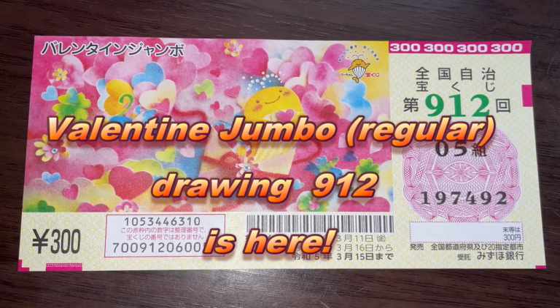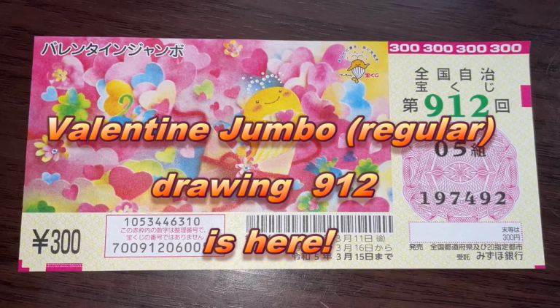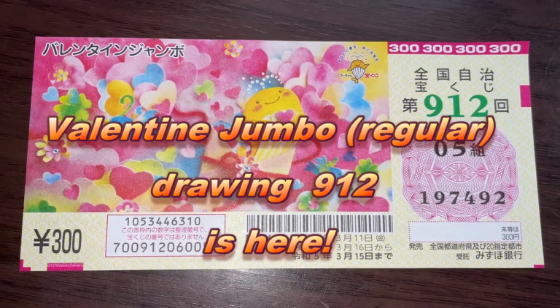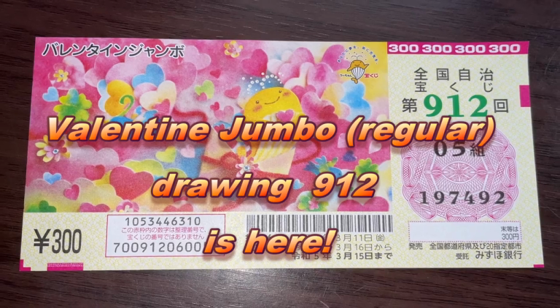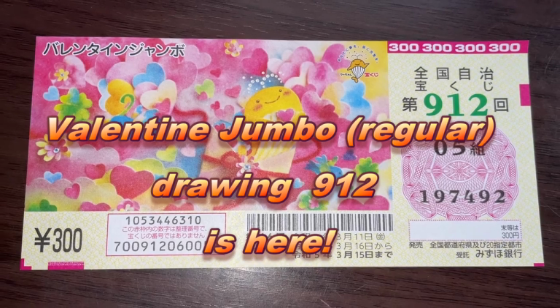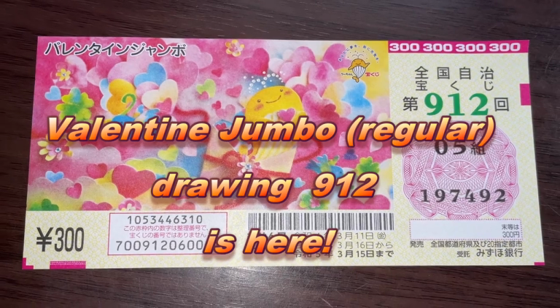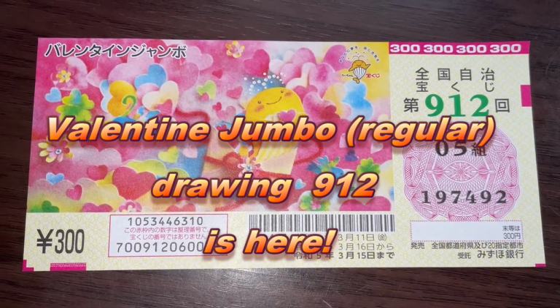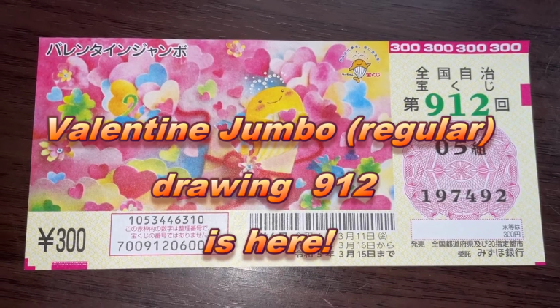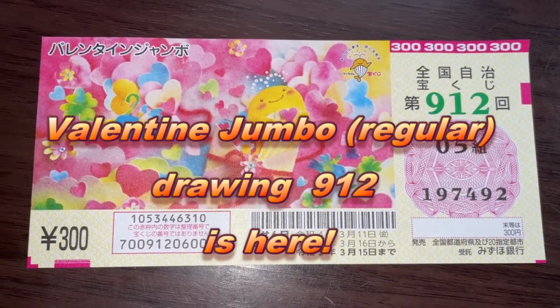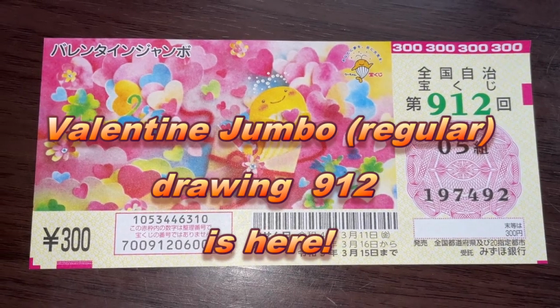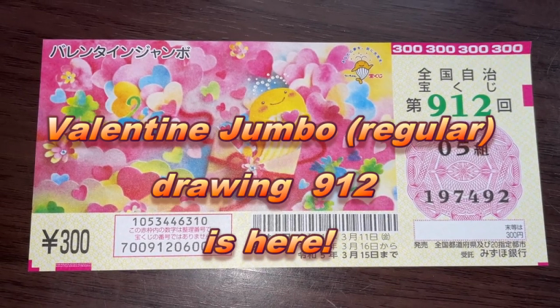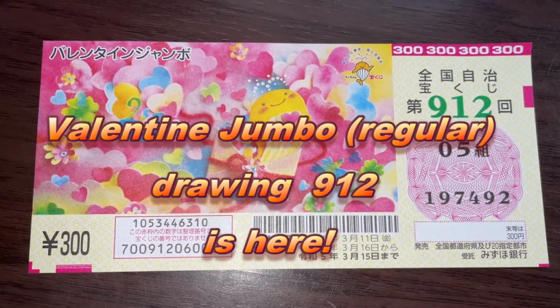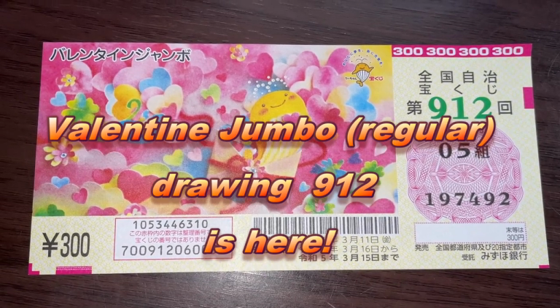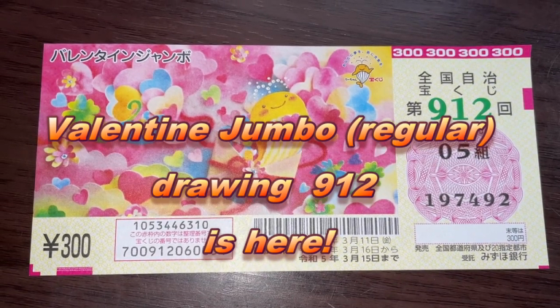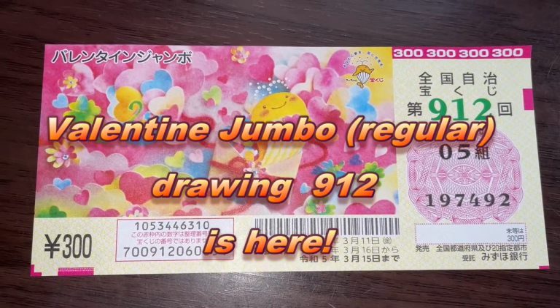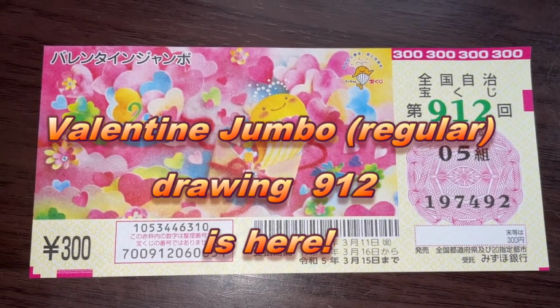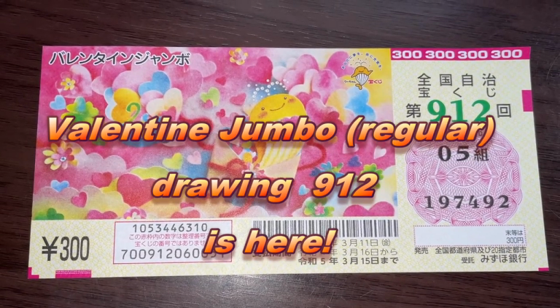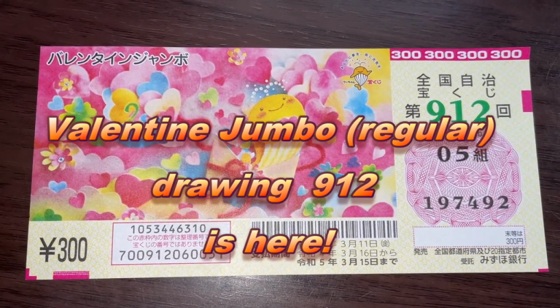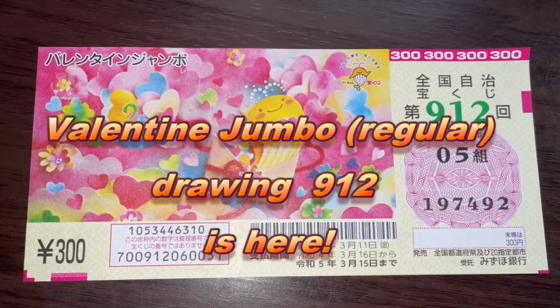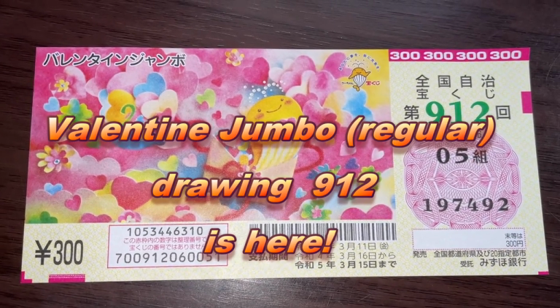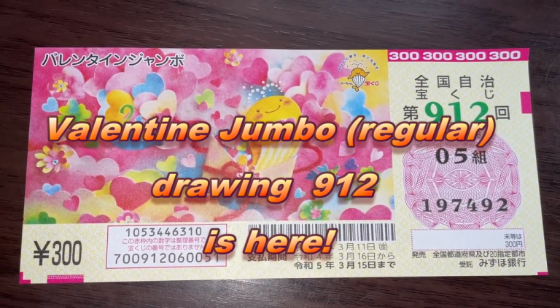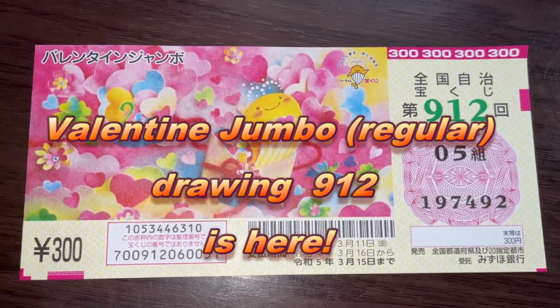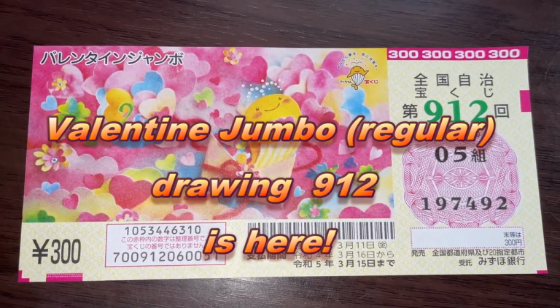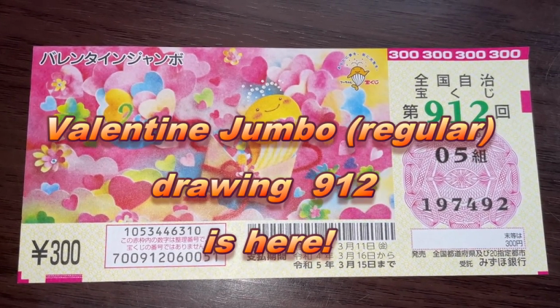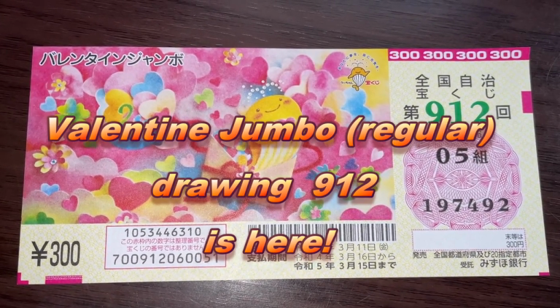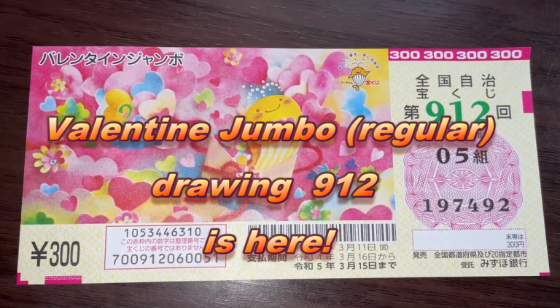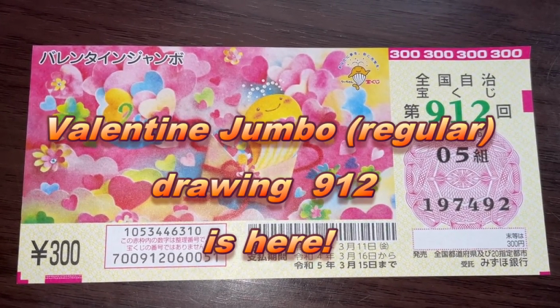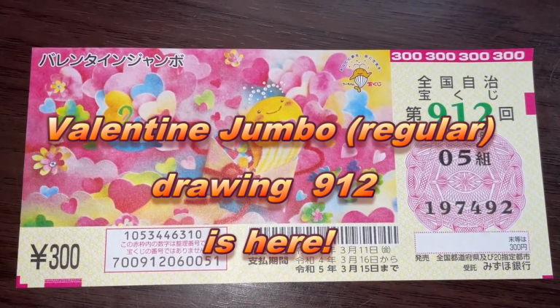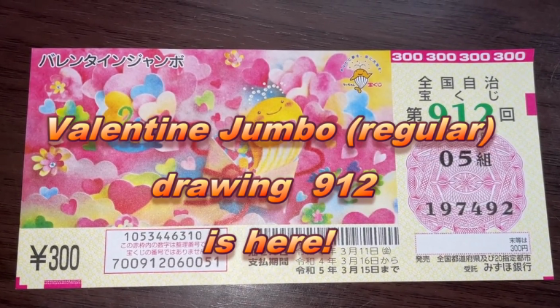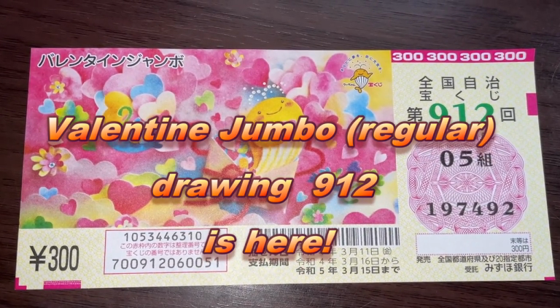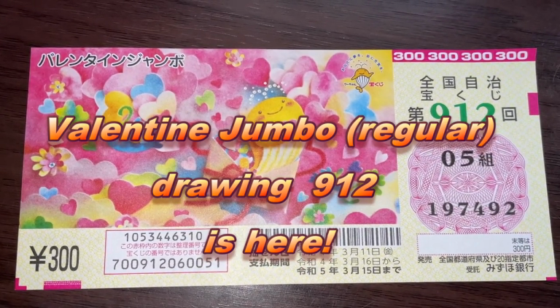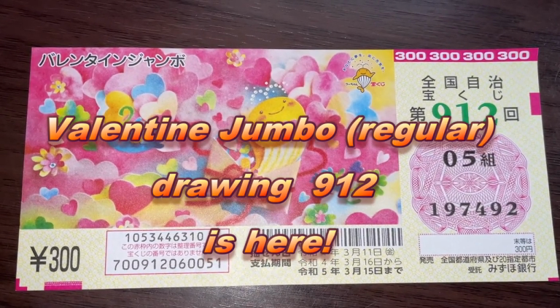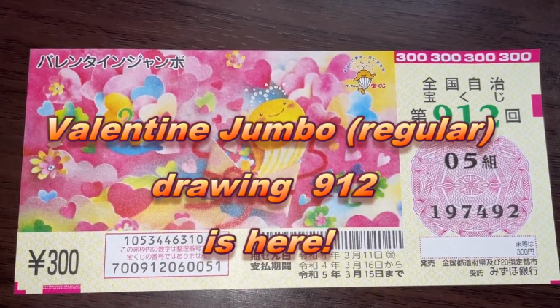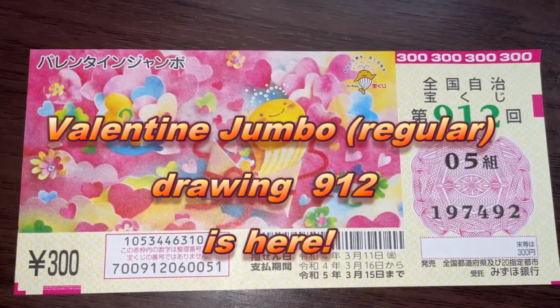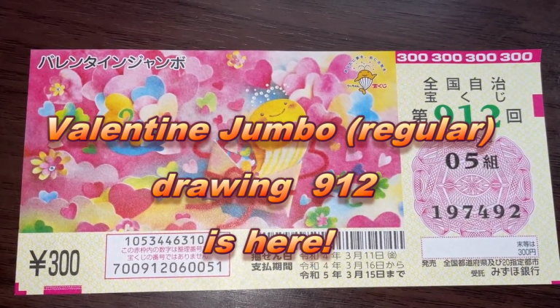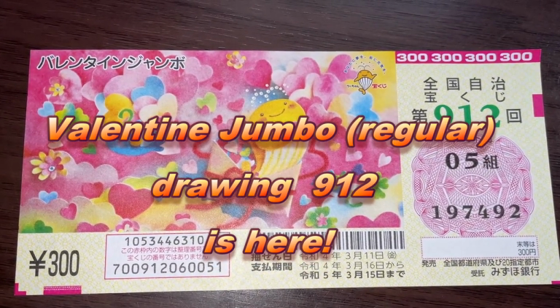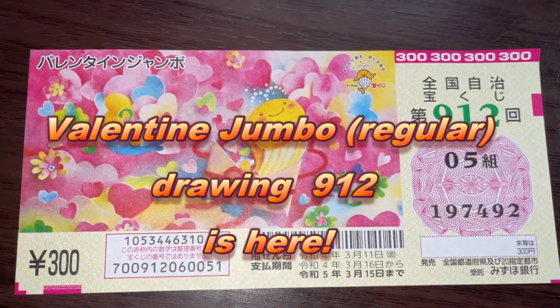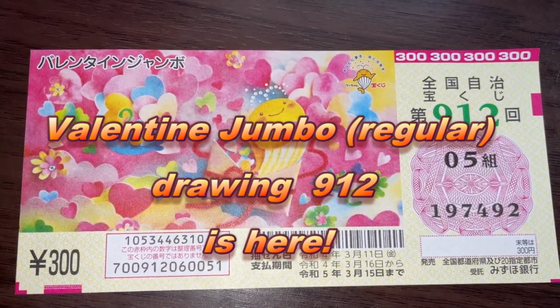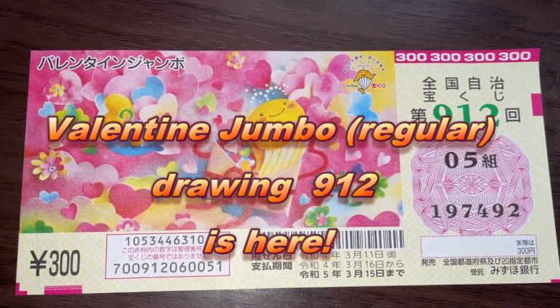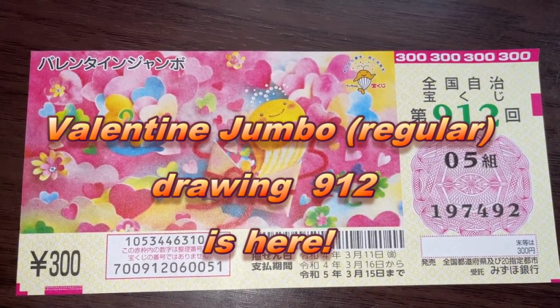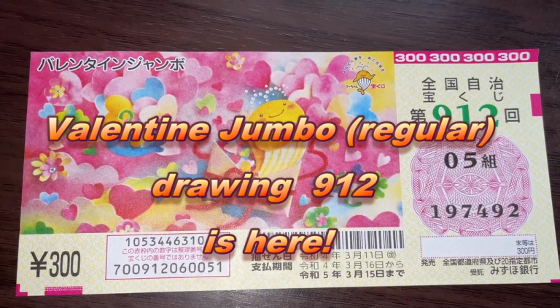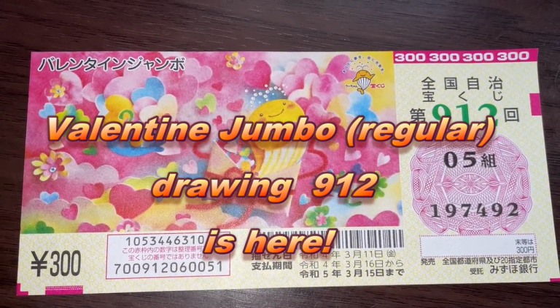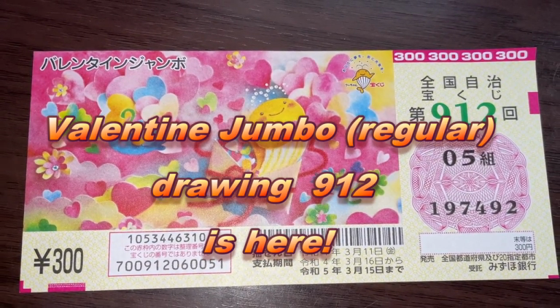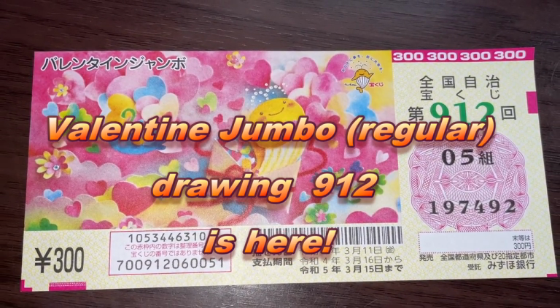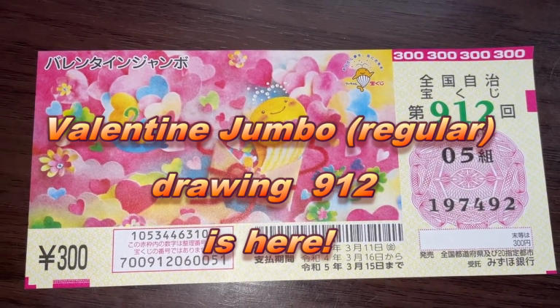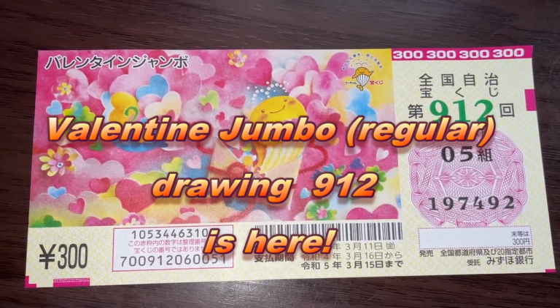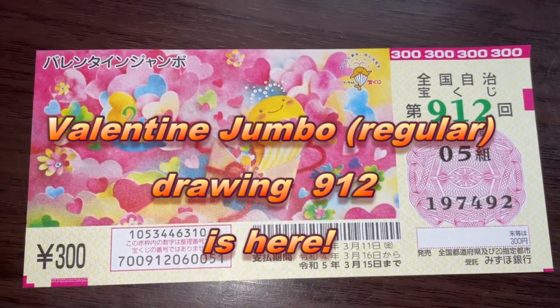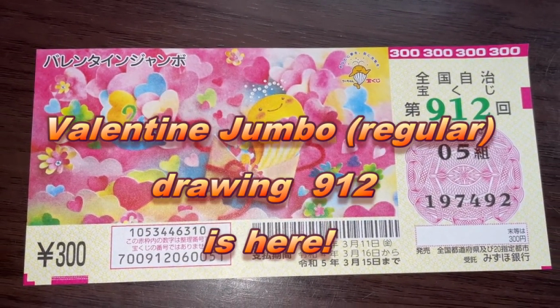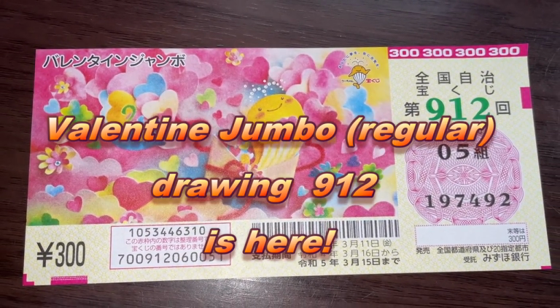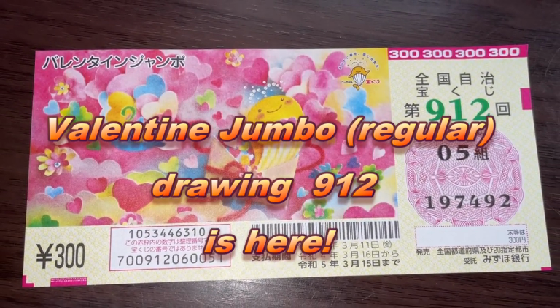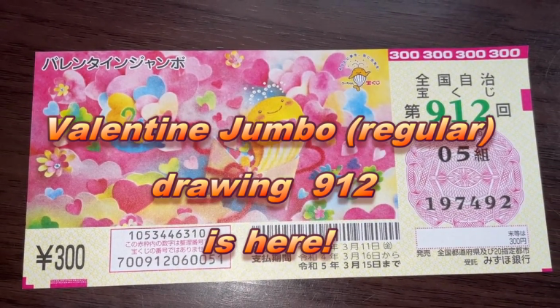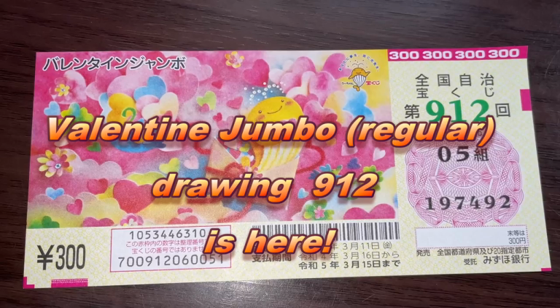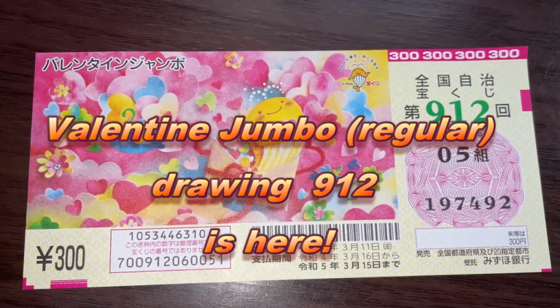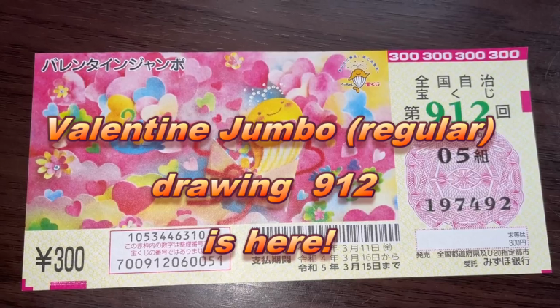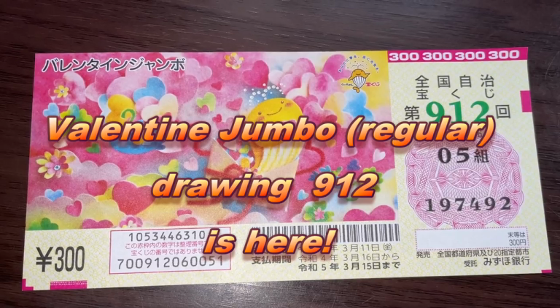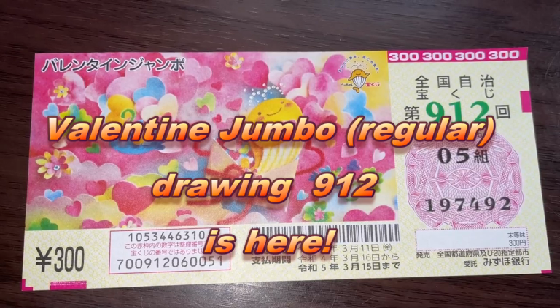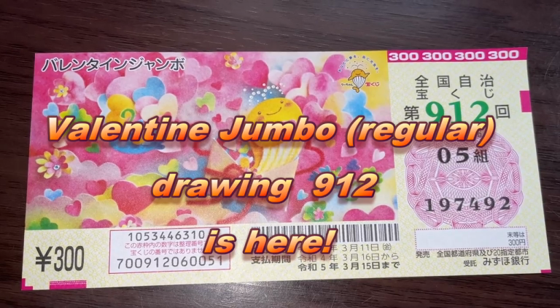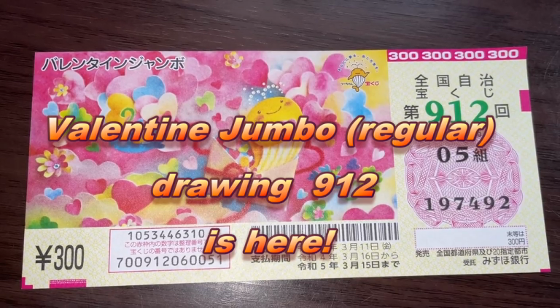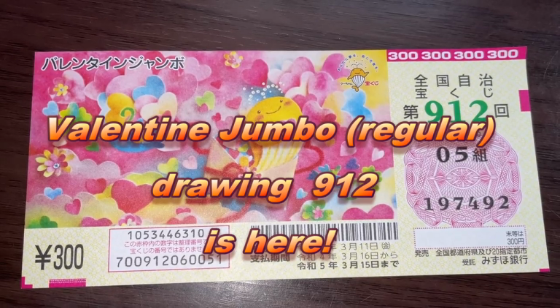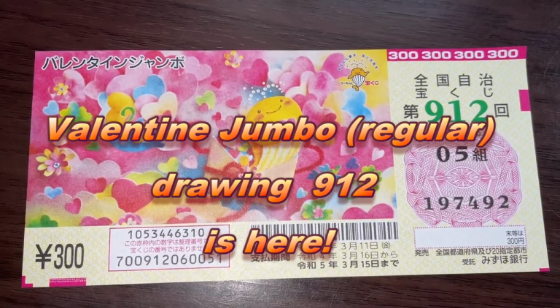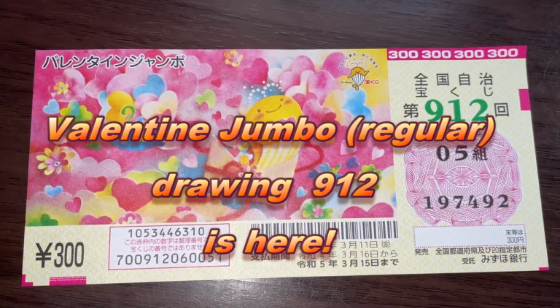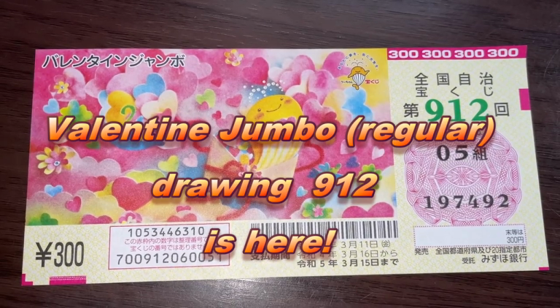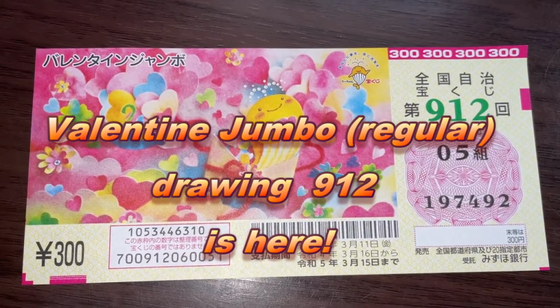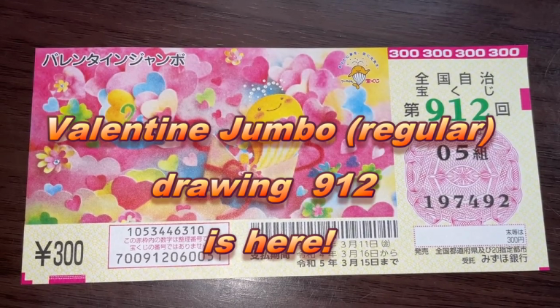Hello, my lottery friends. It's James in Japan. It's February 2nd, 2022.